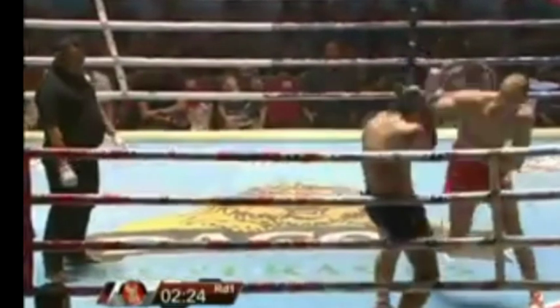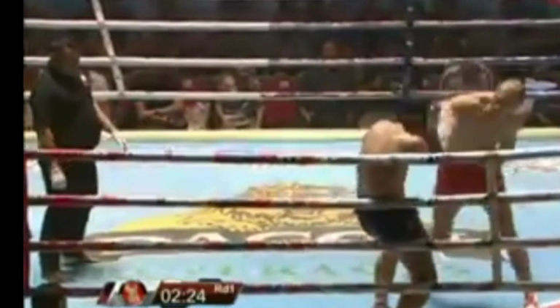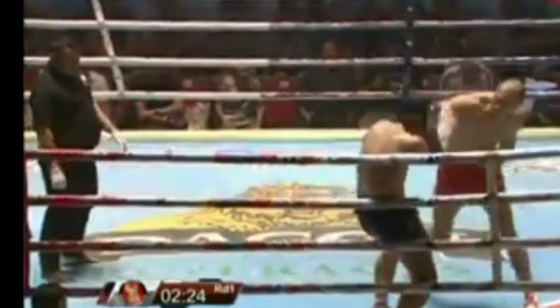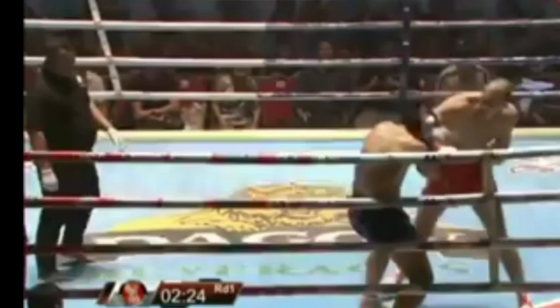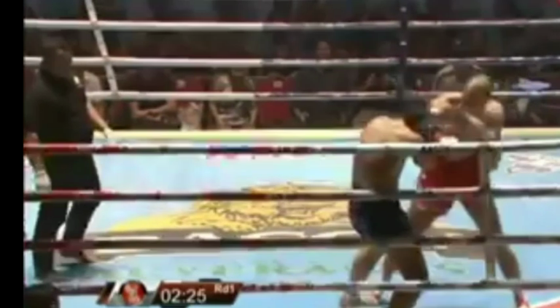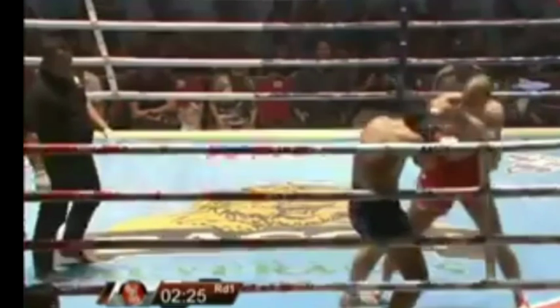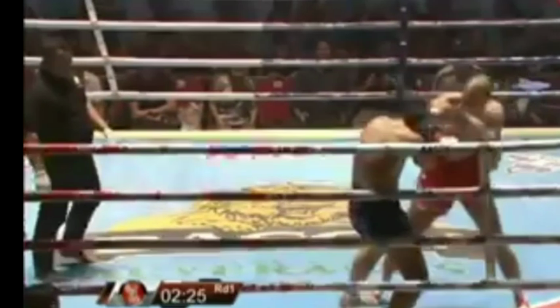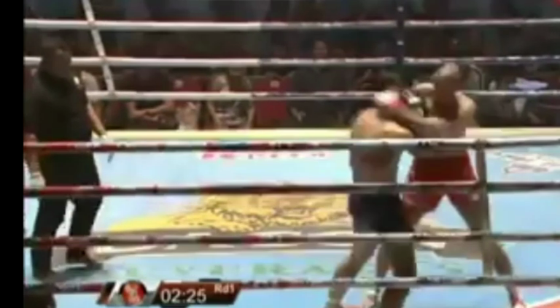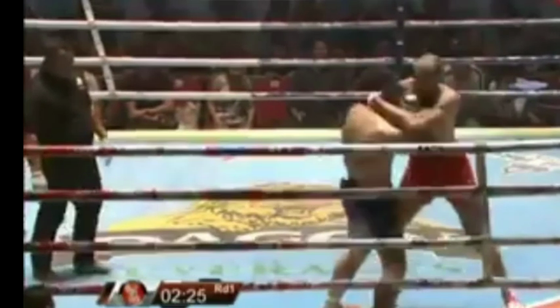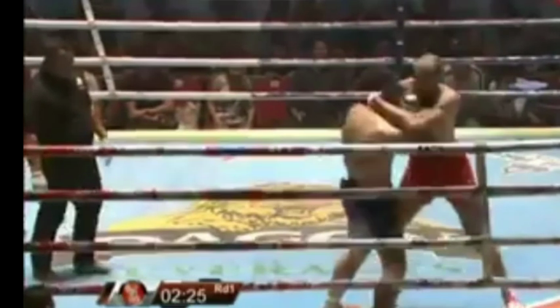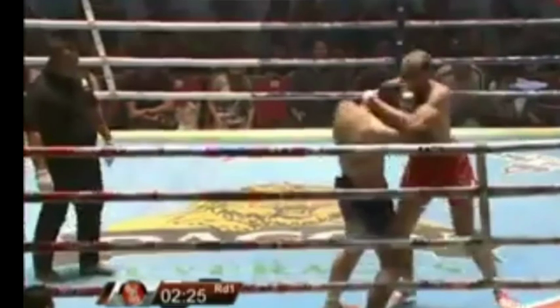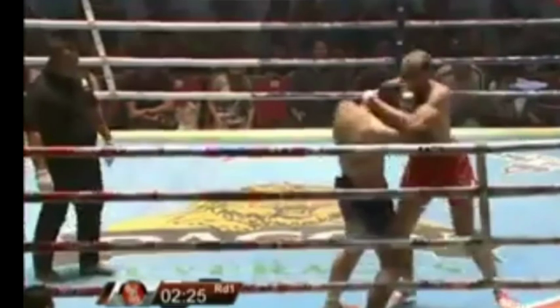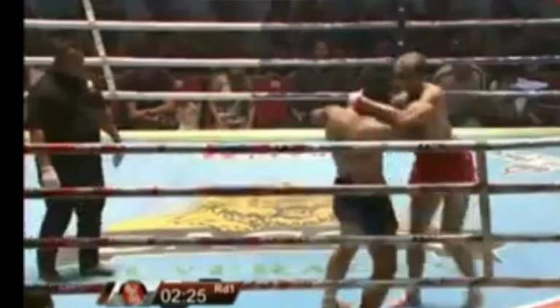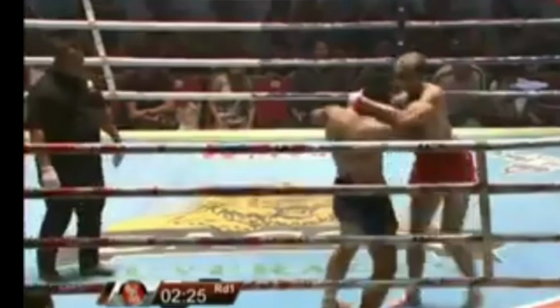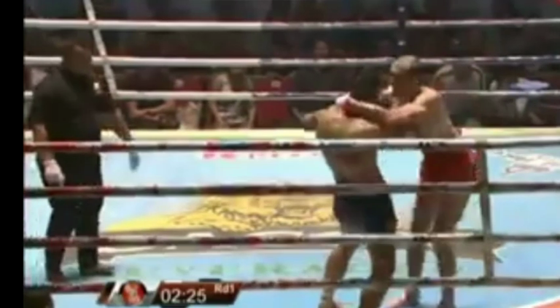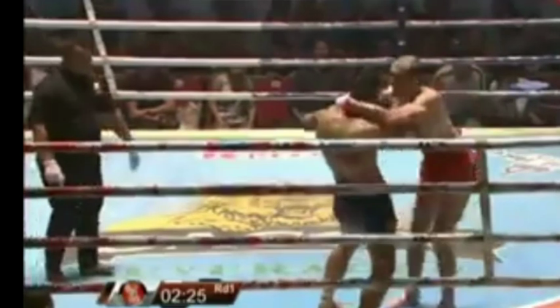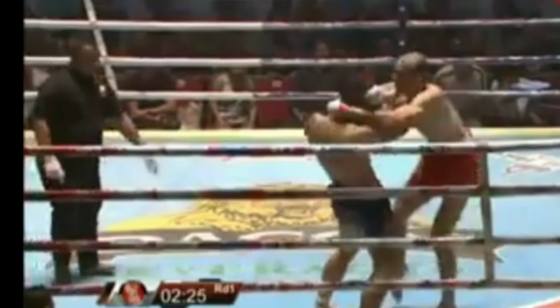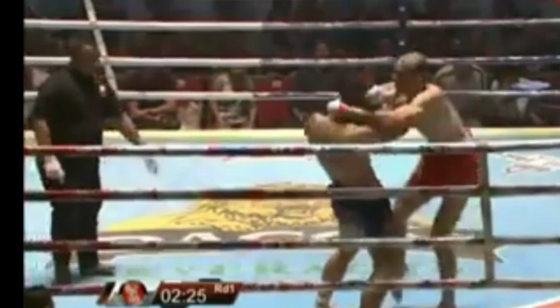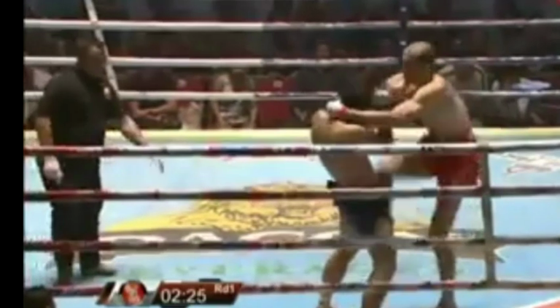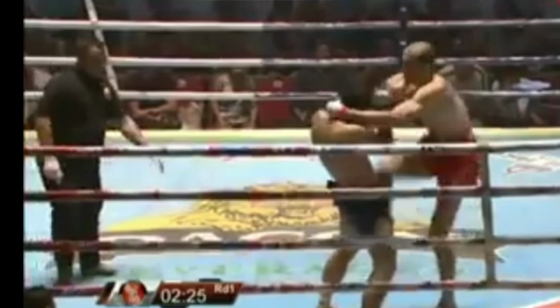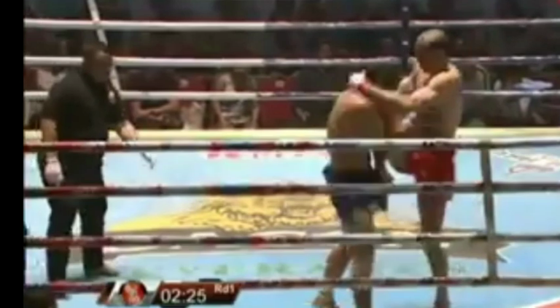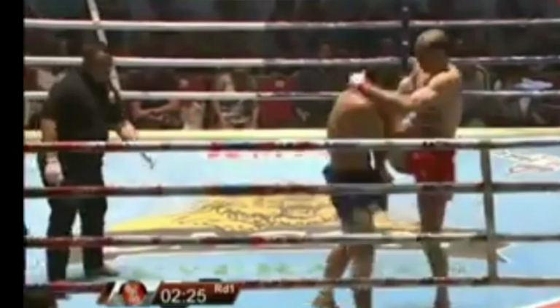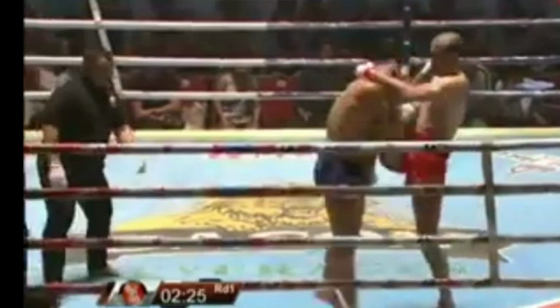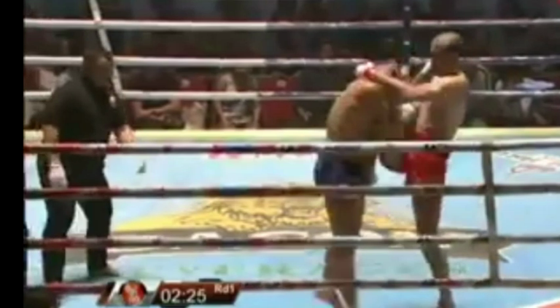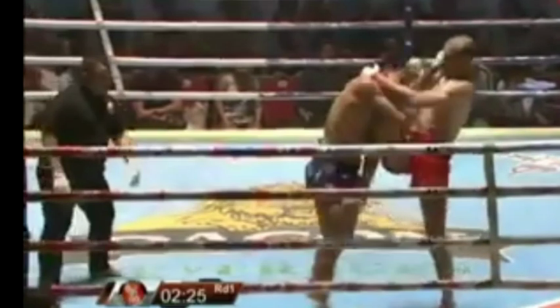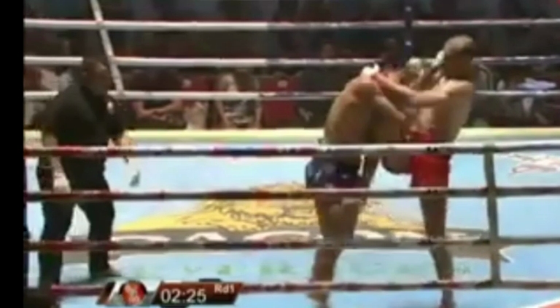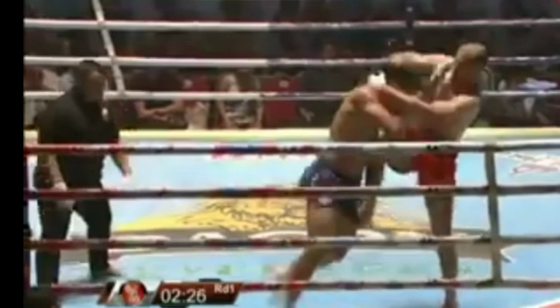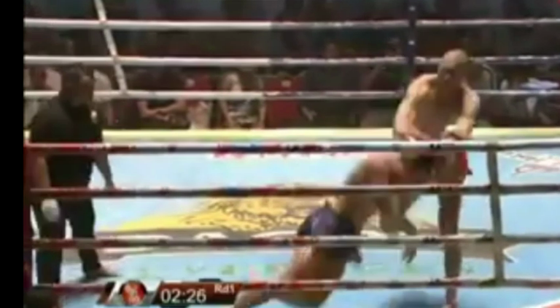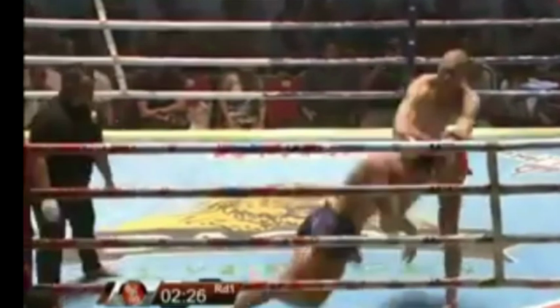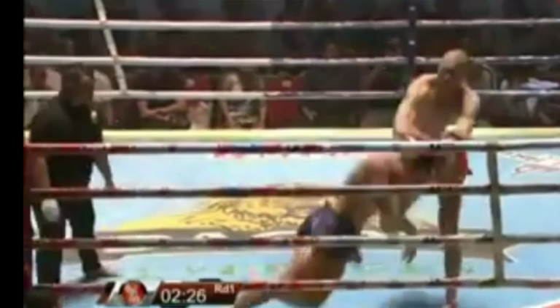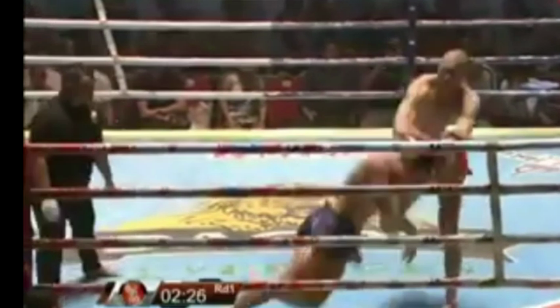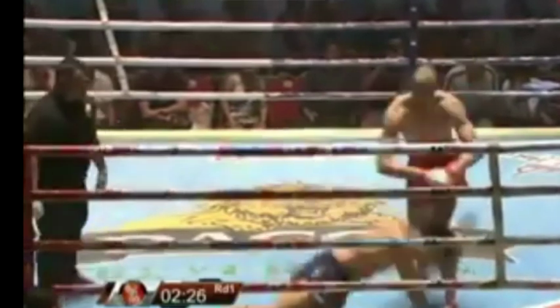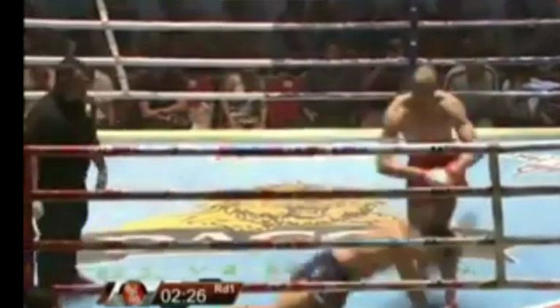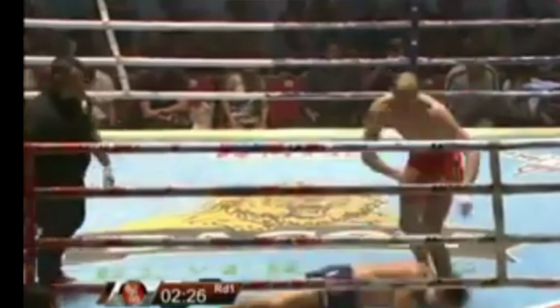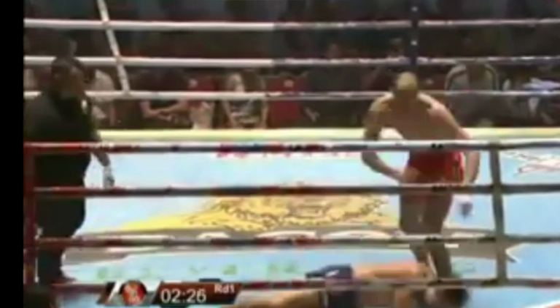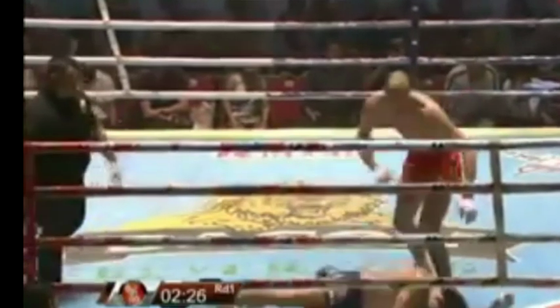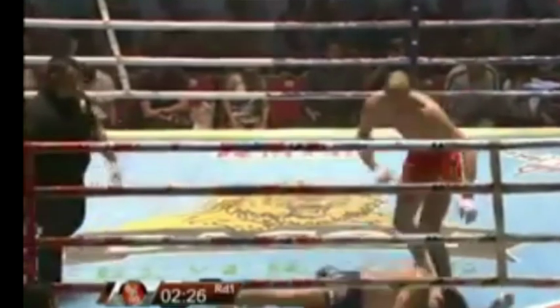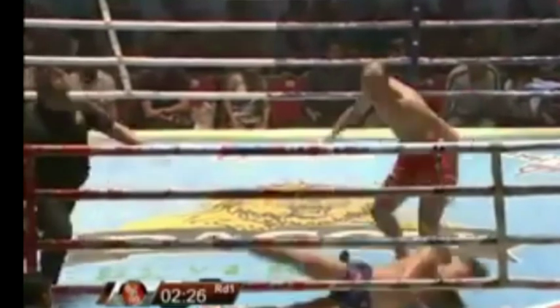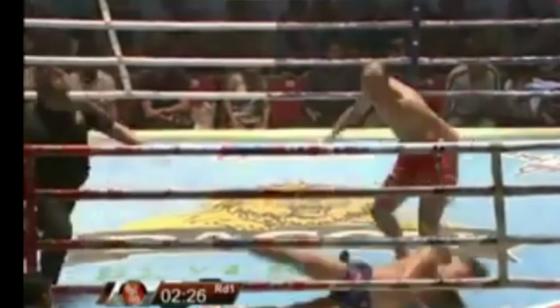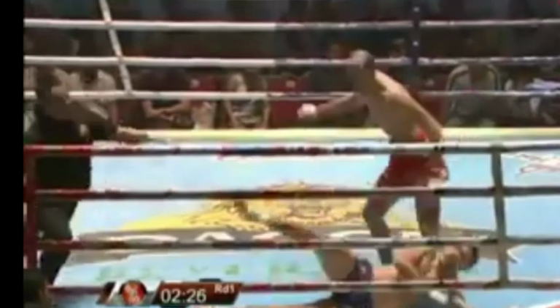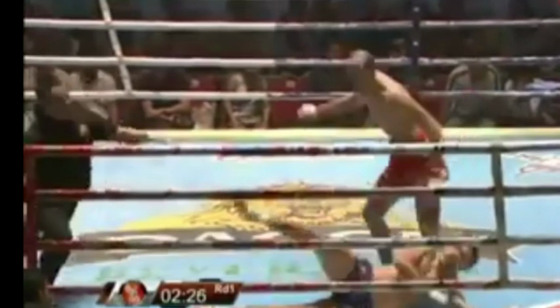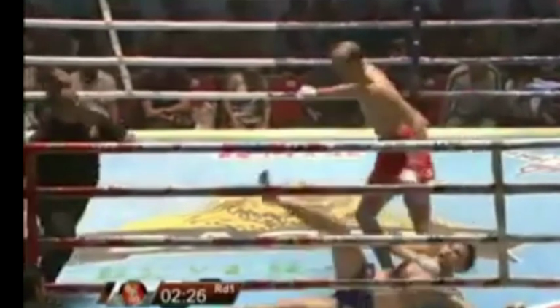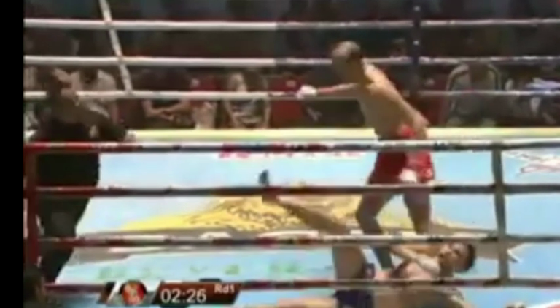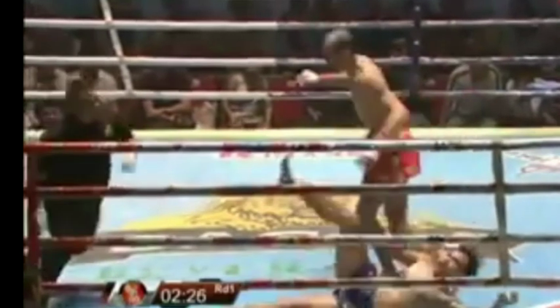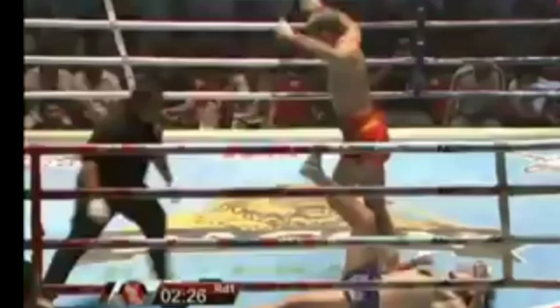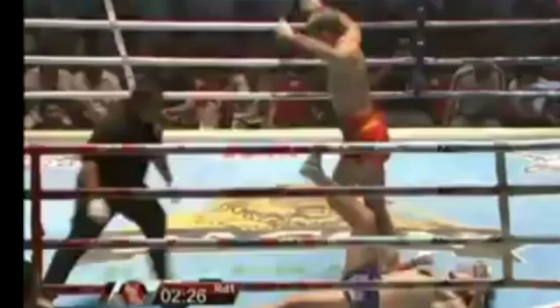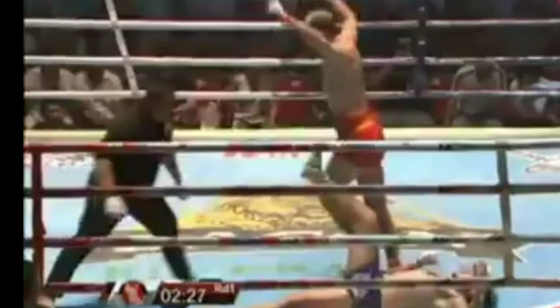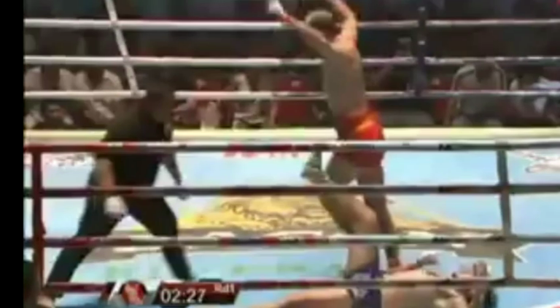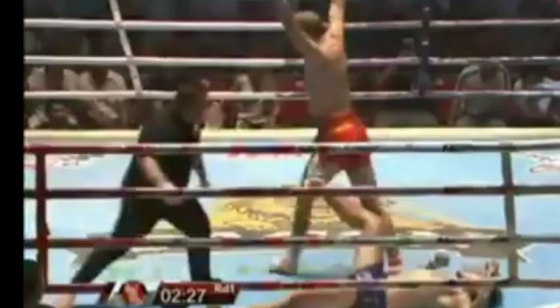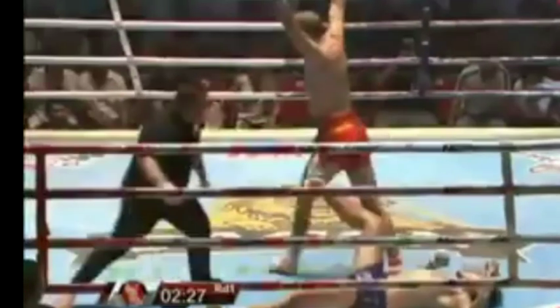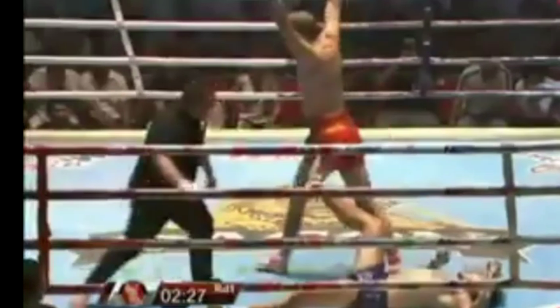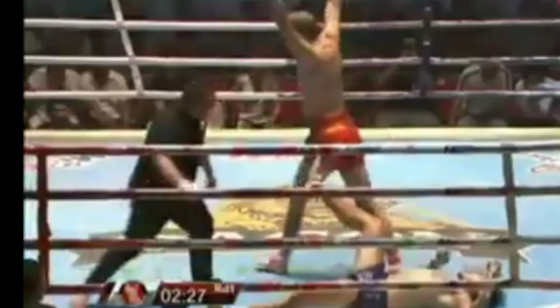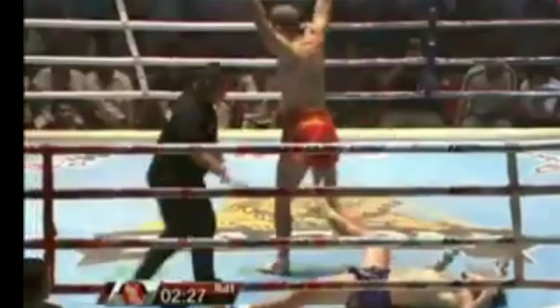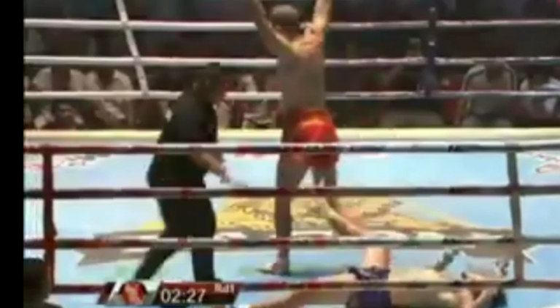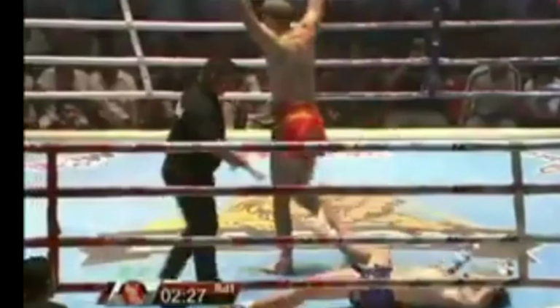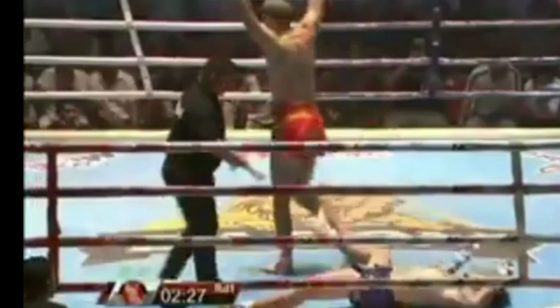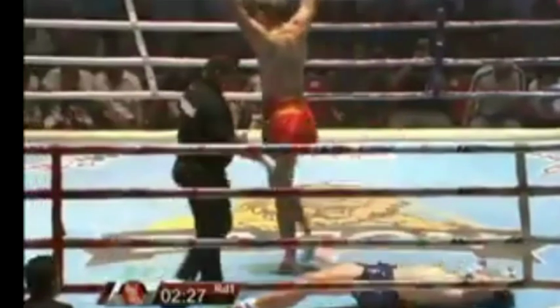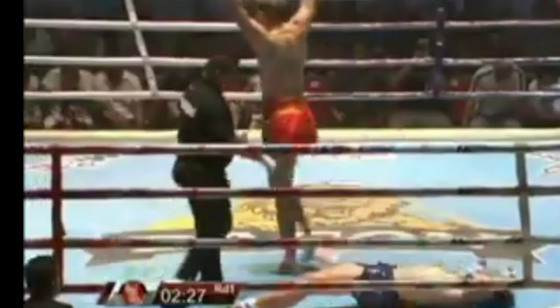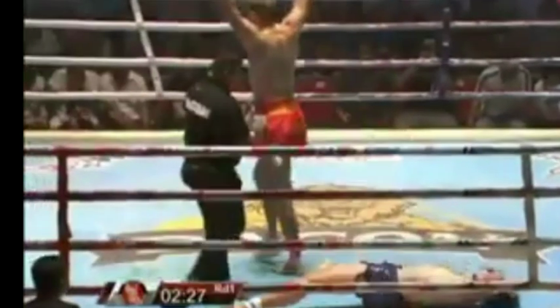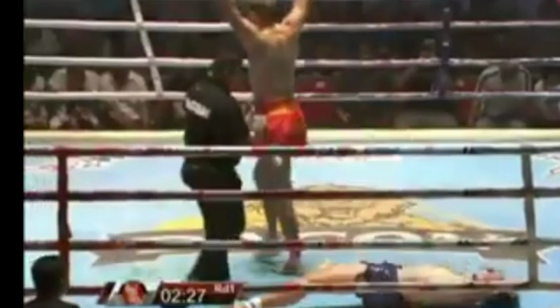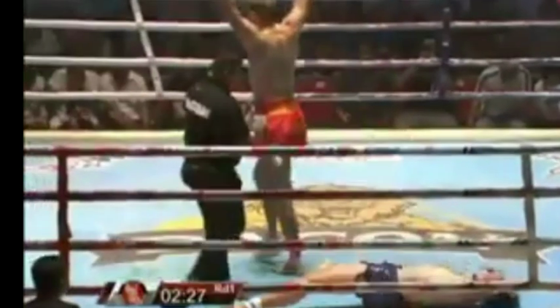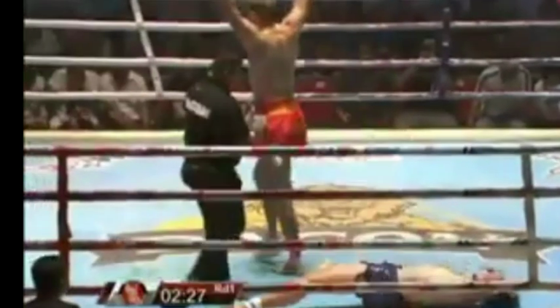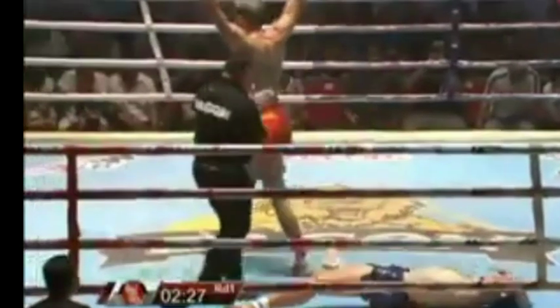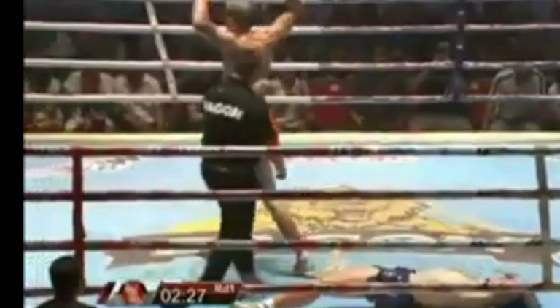The format of this competition is one round only — one round of nine minutes.